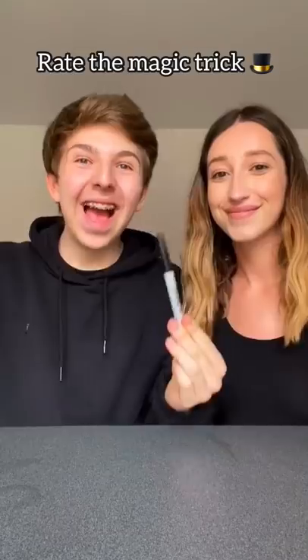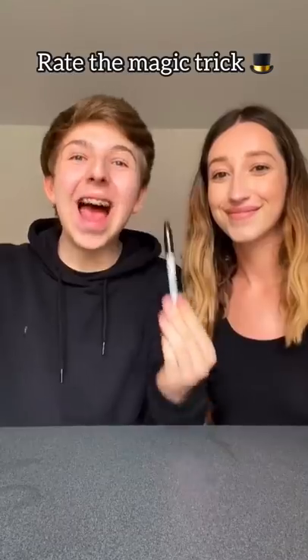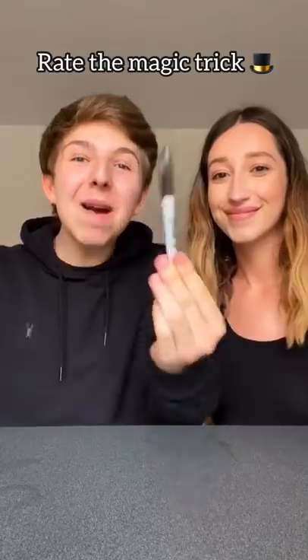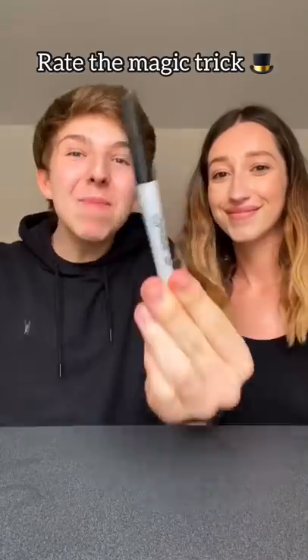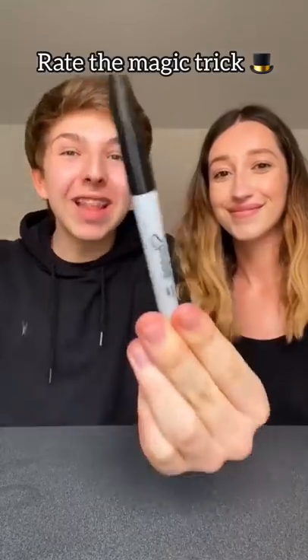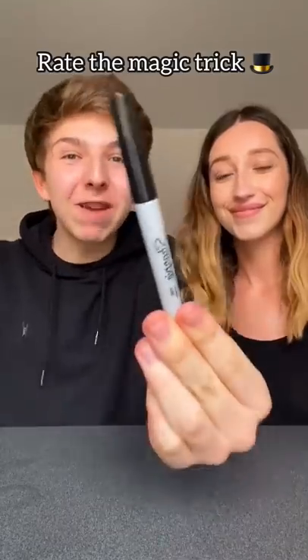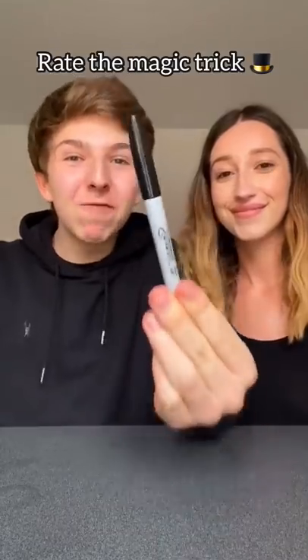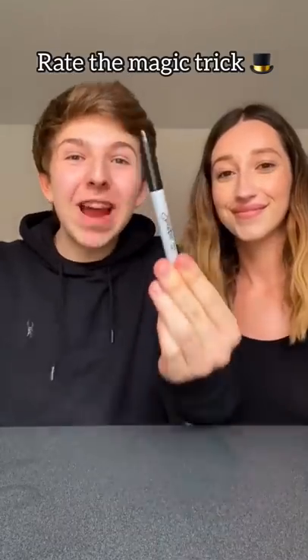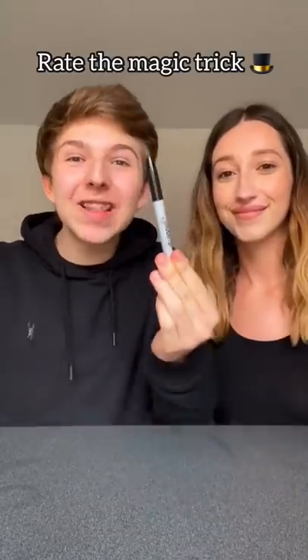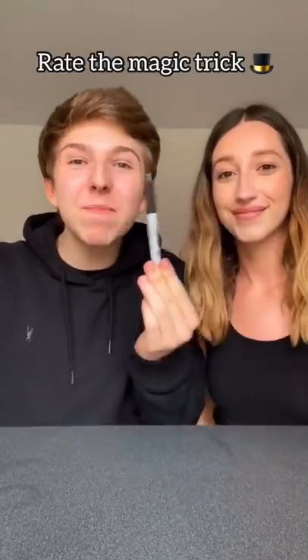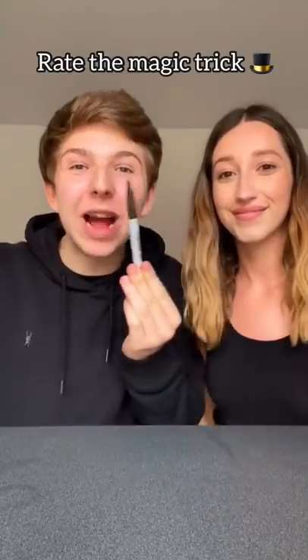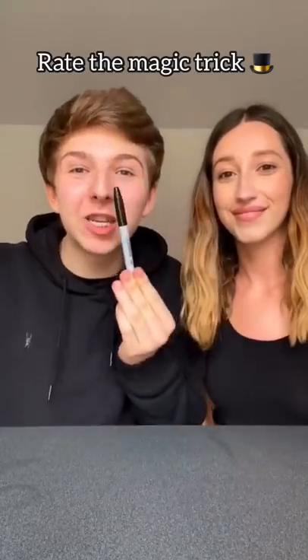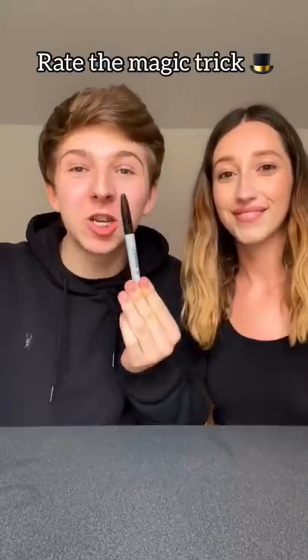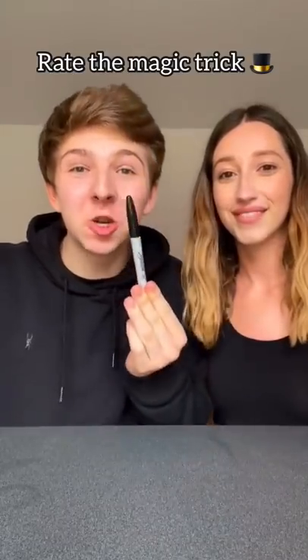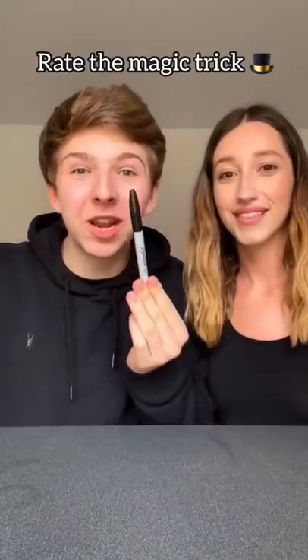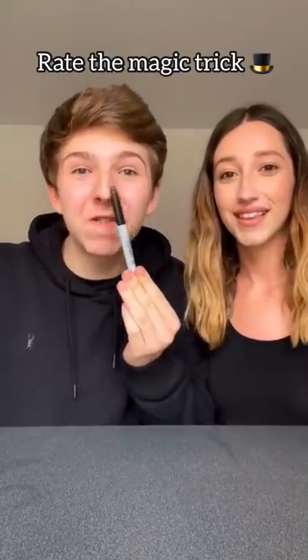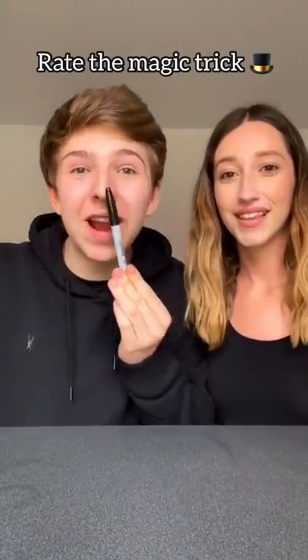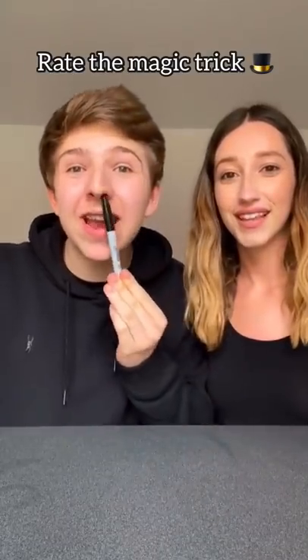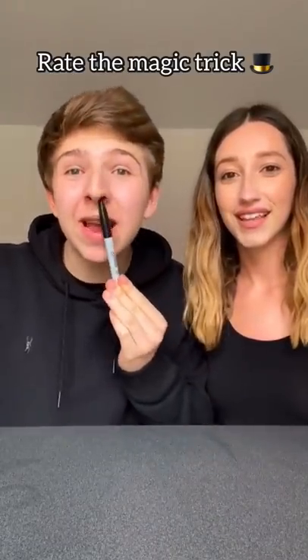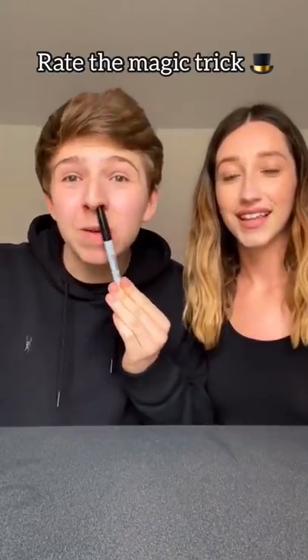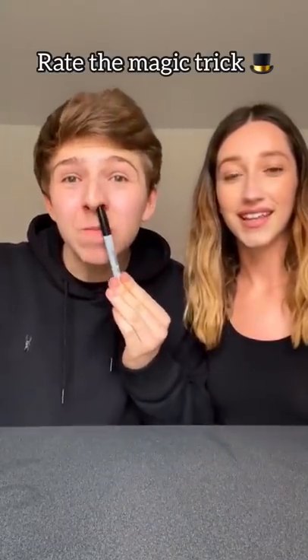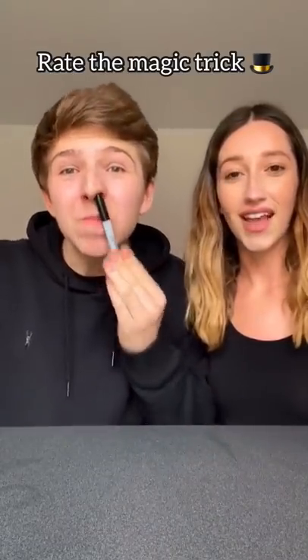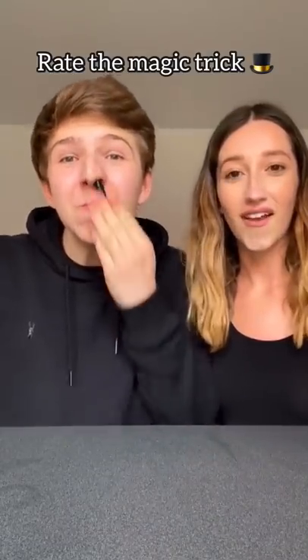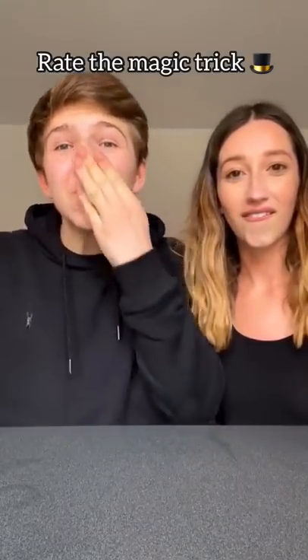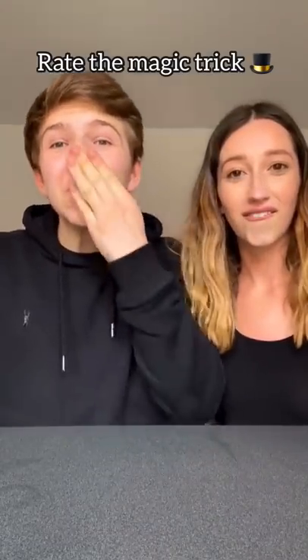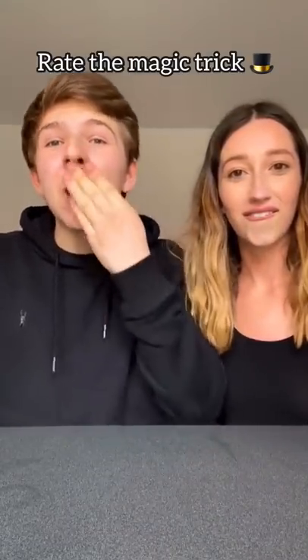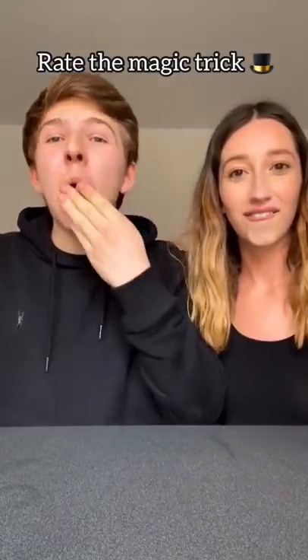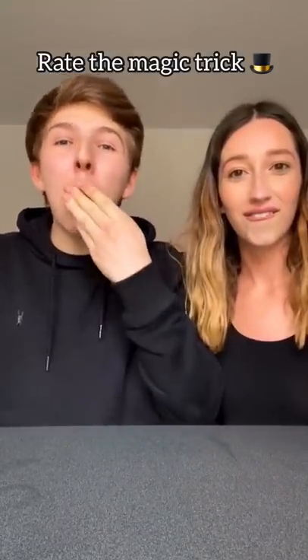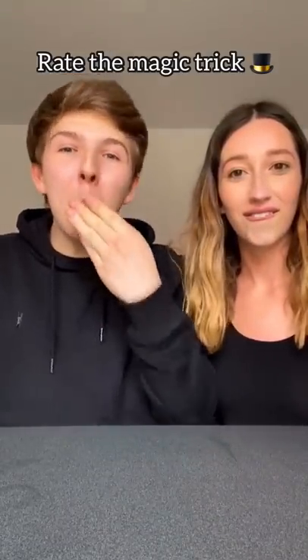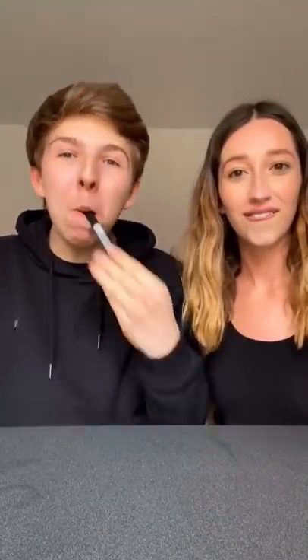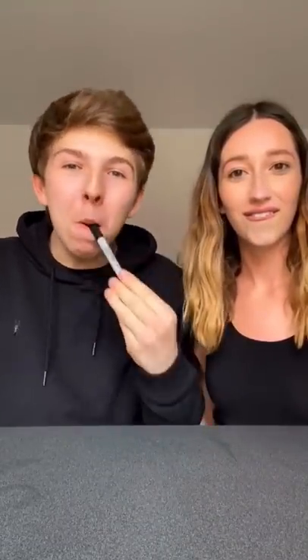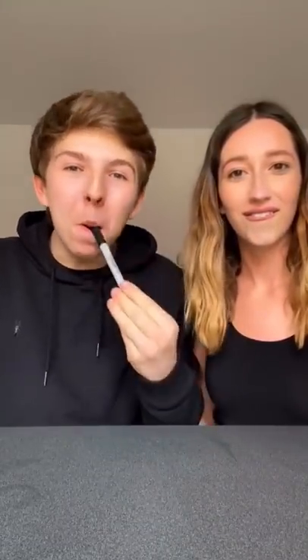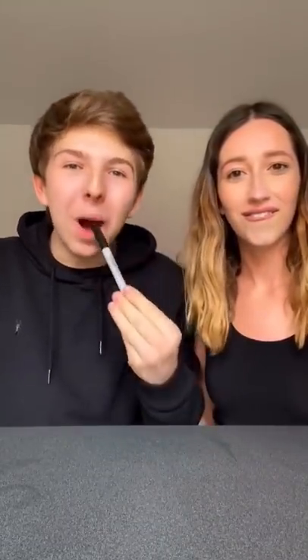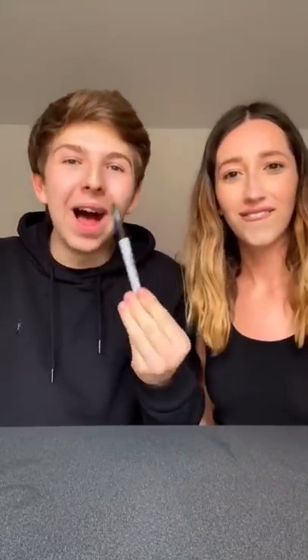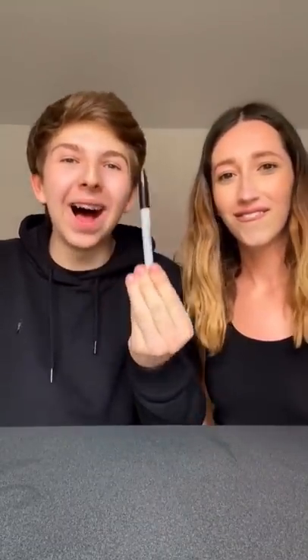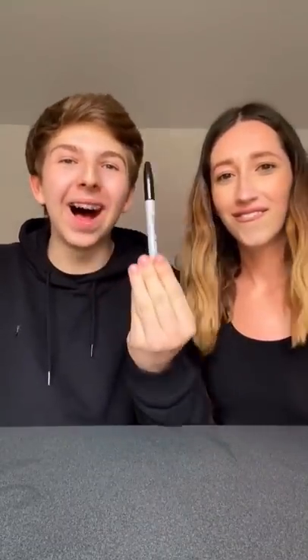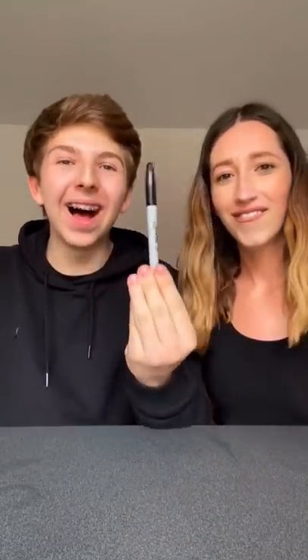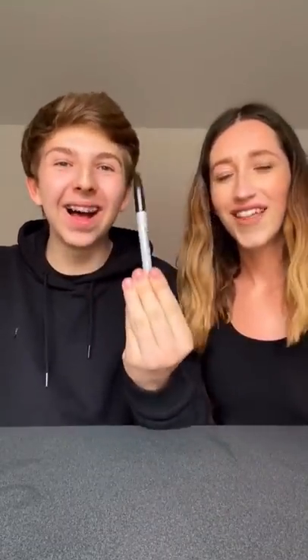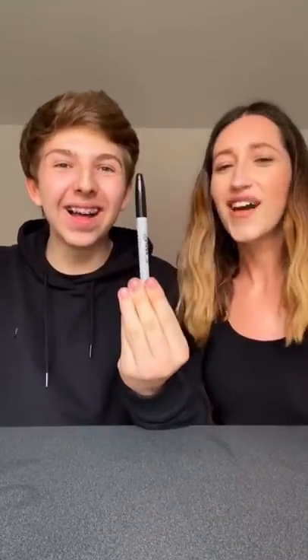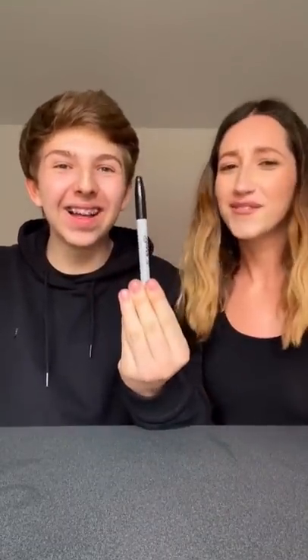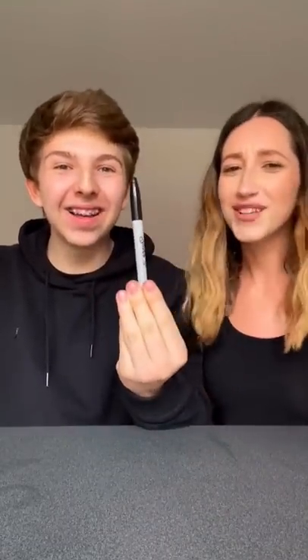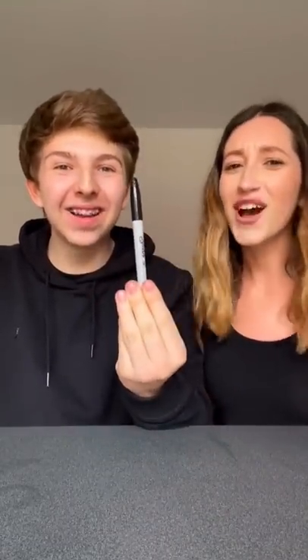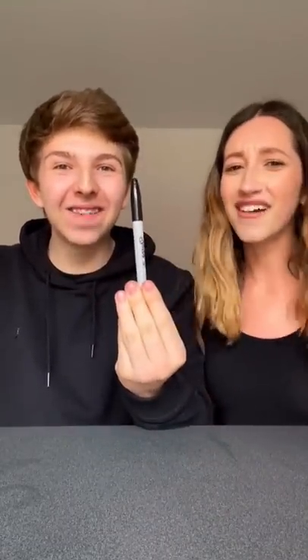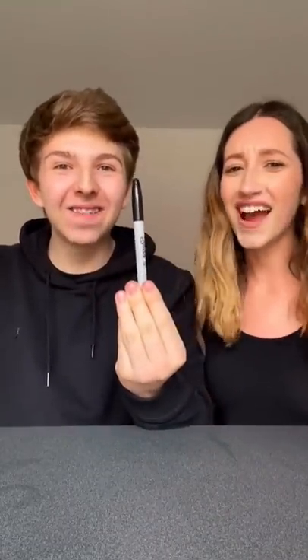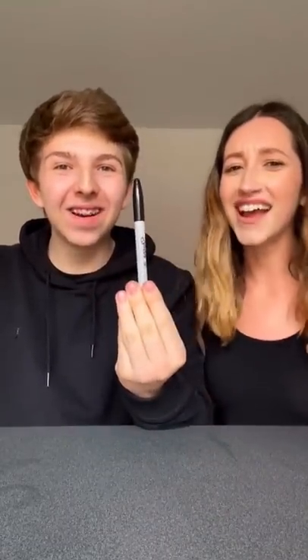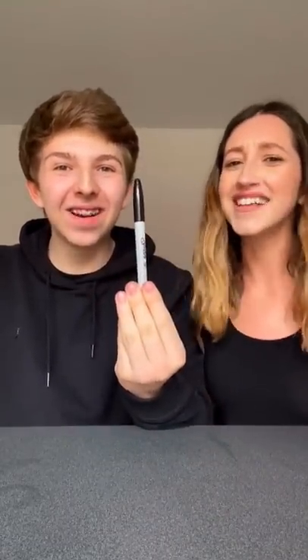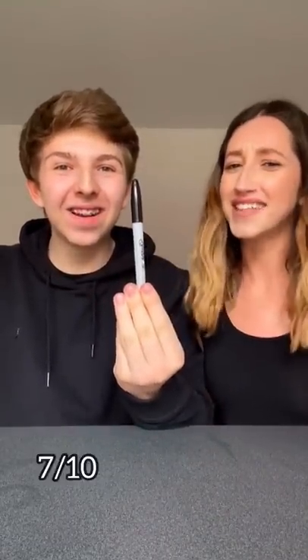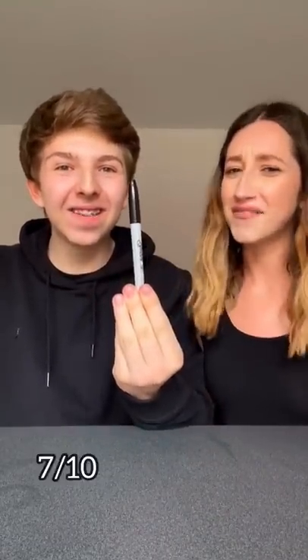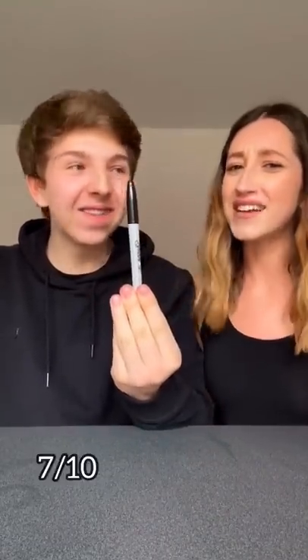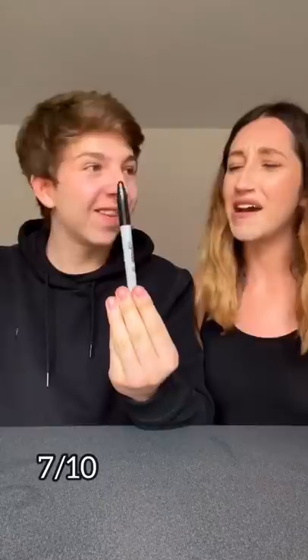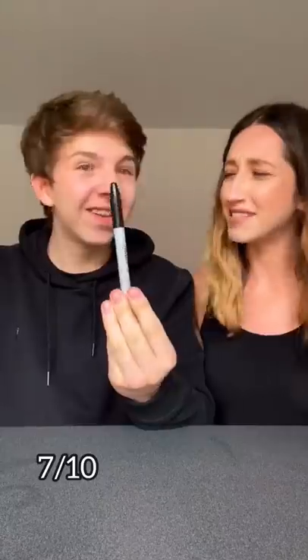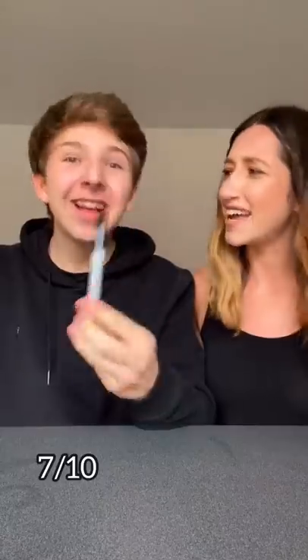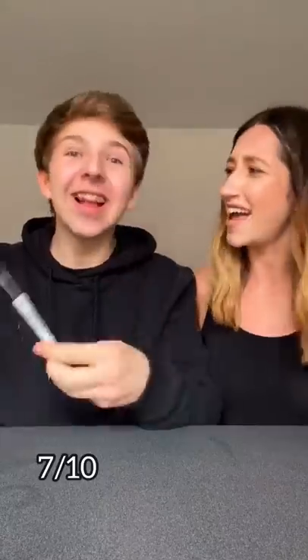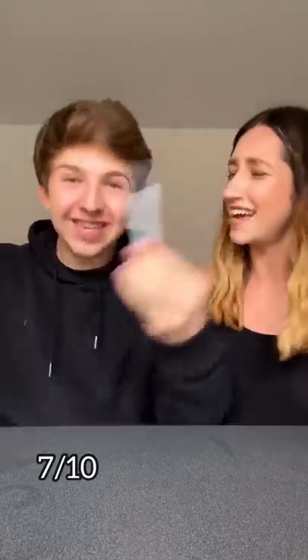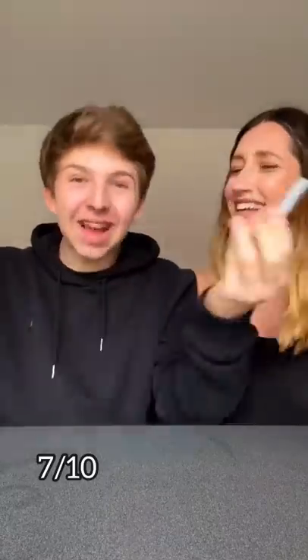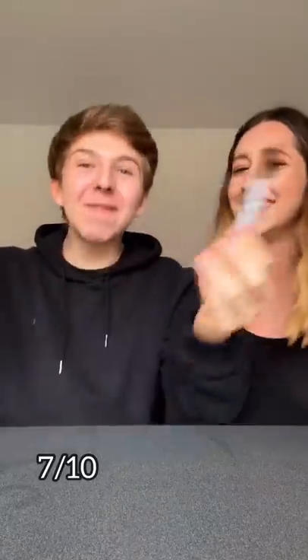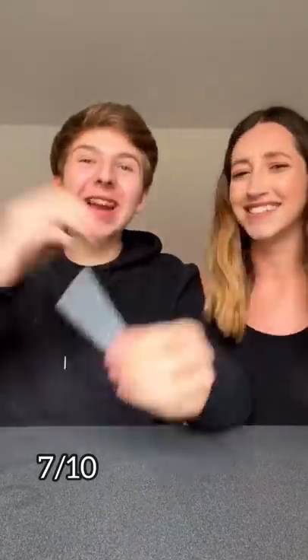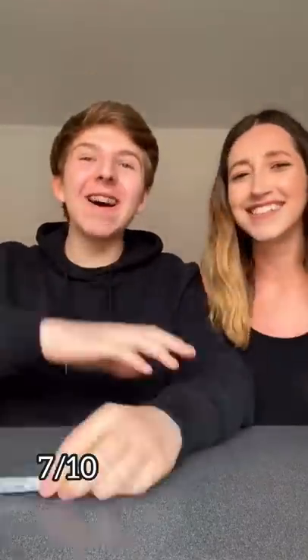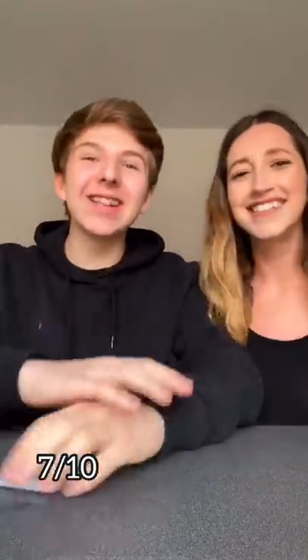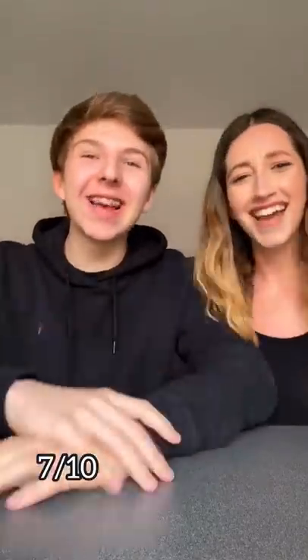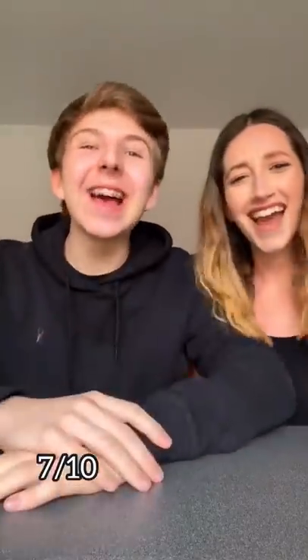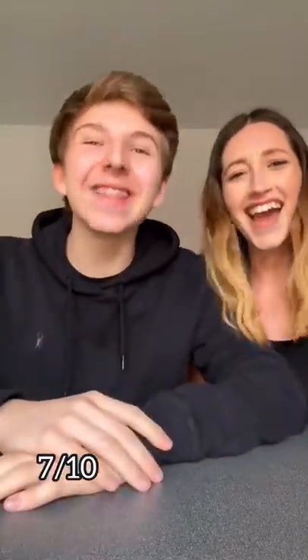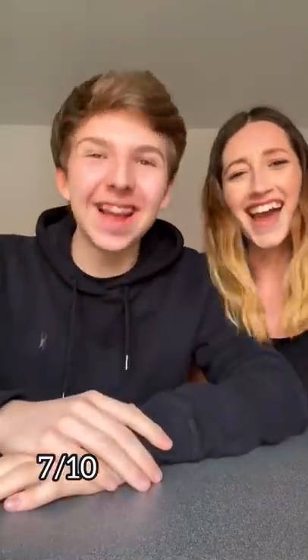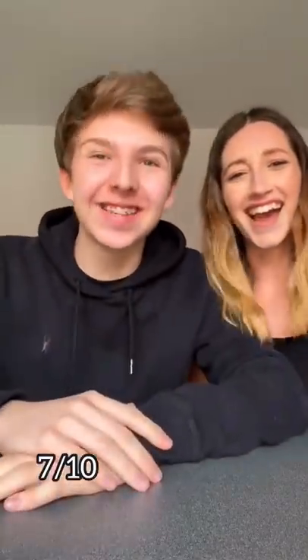Emily, rate the magic trick. You ready? That was alright. 7 out of 10. 7 out of 10, let's go.